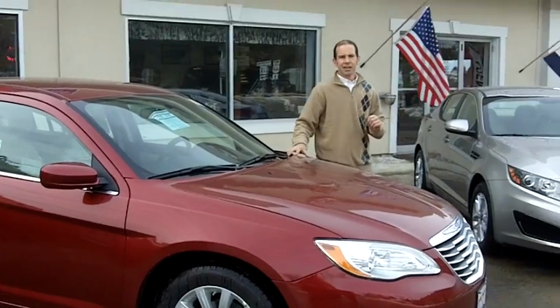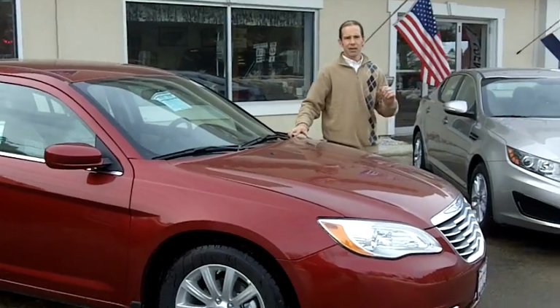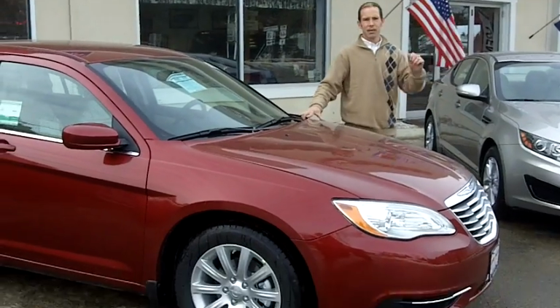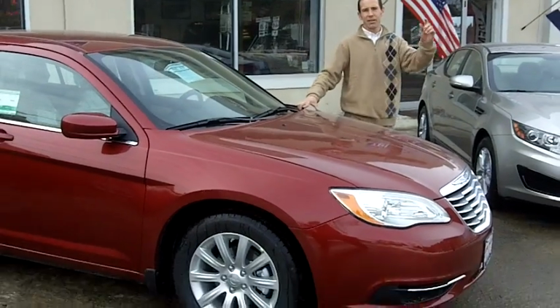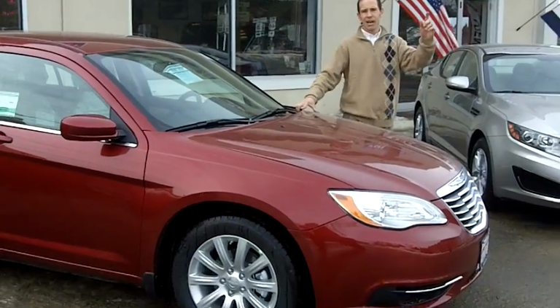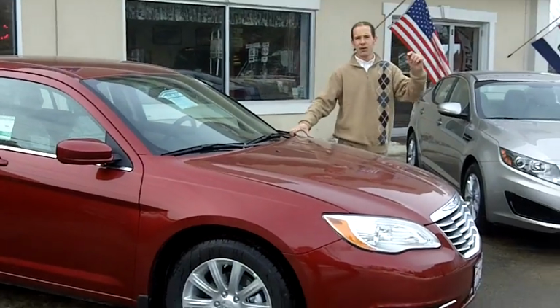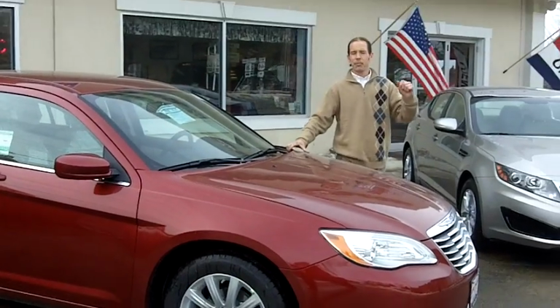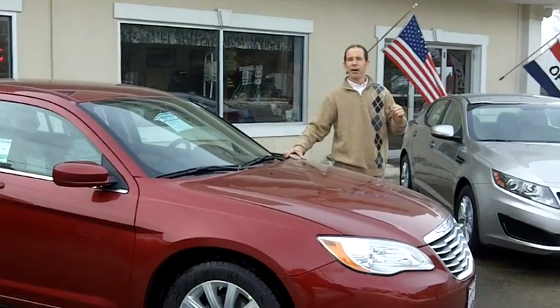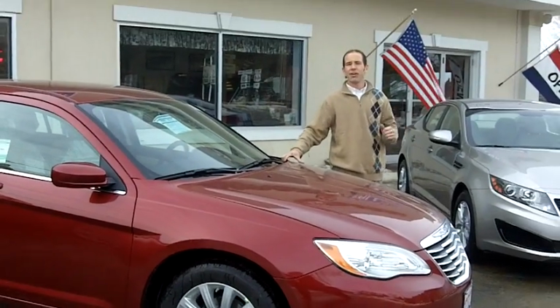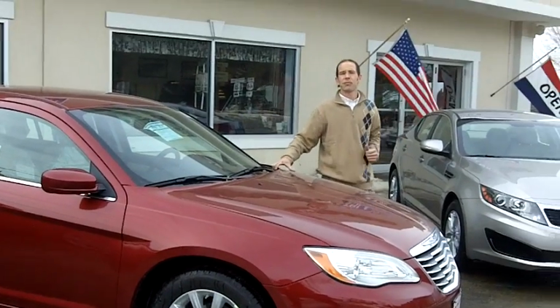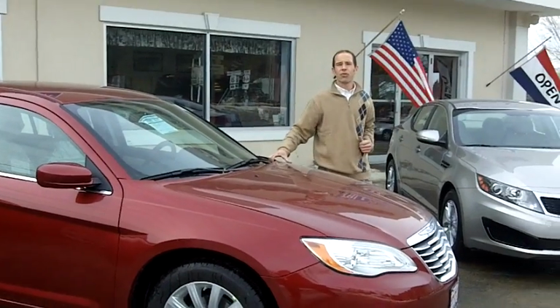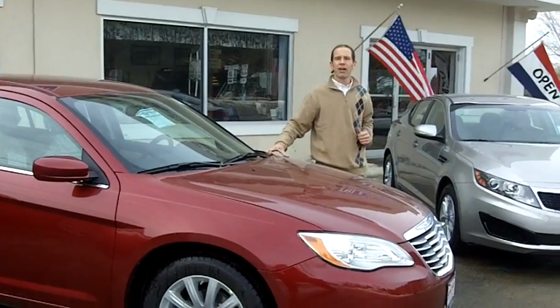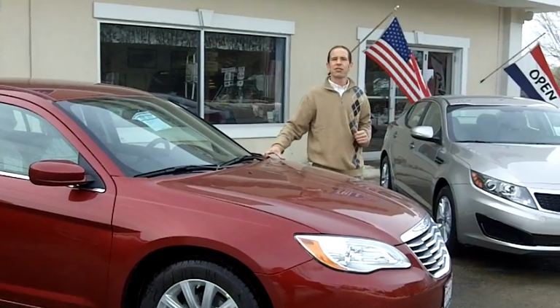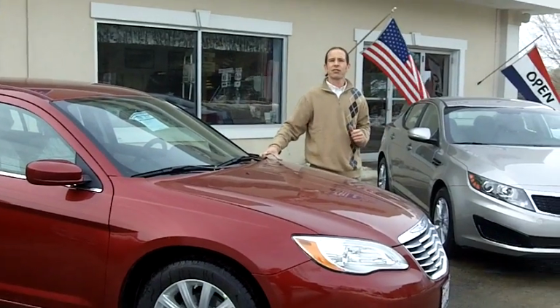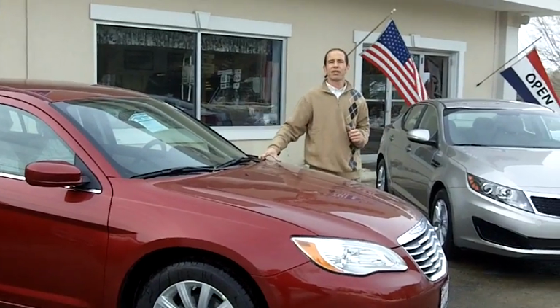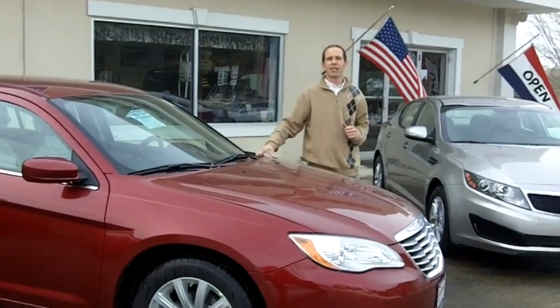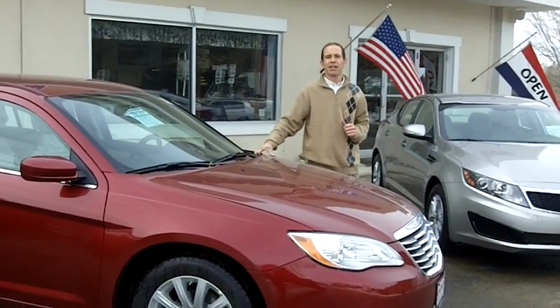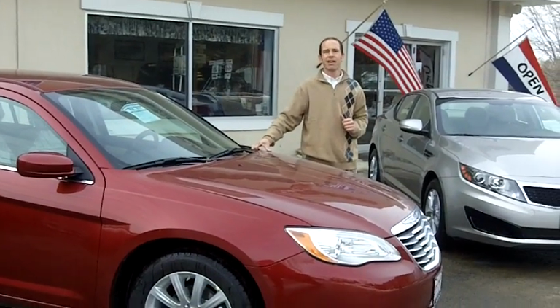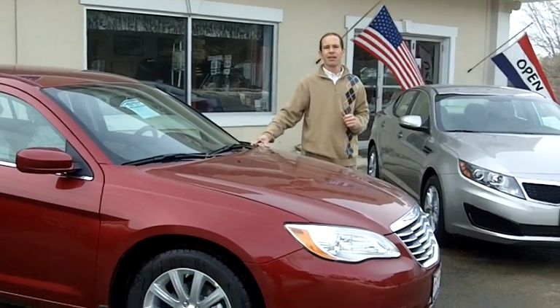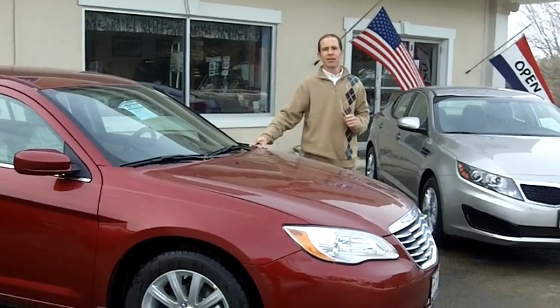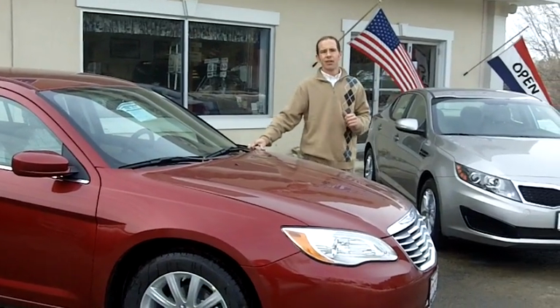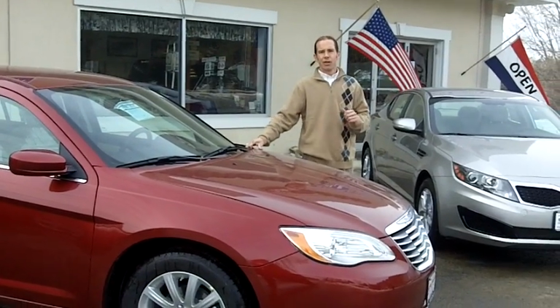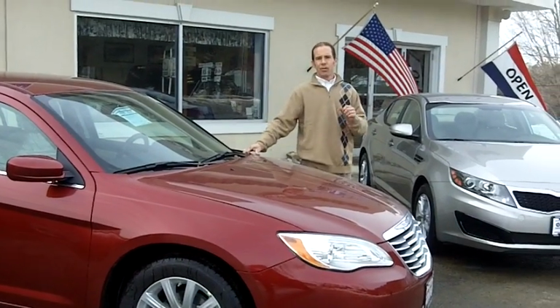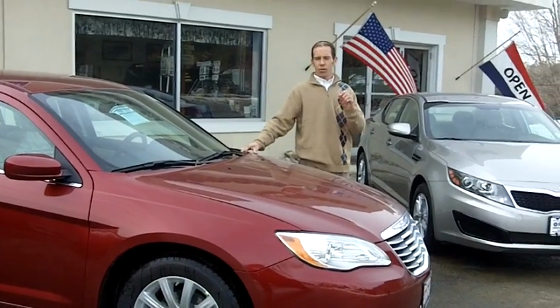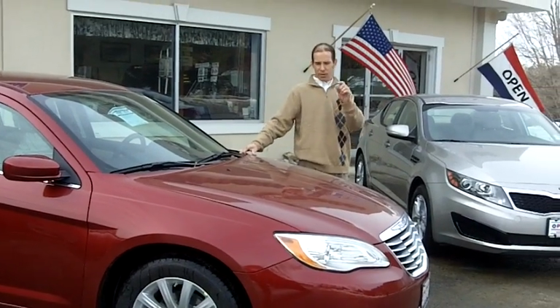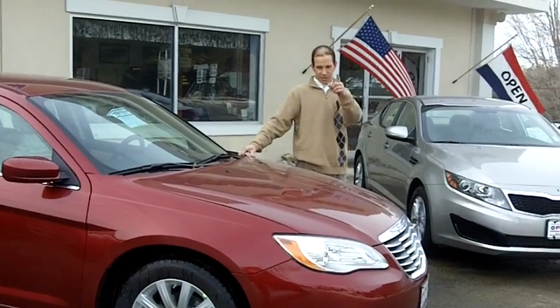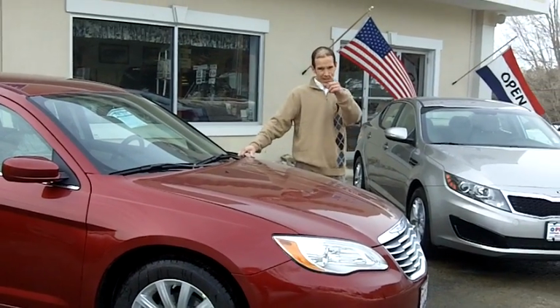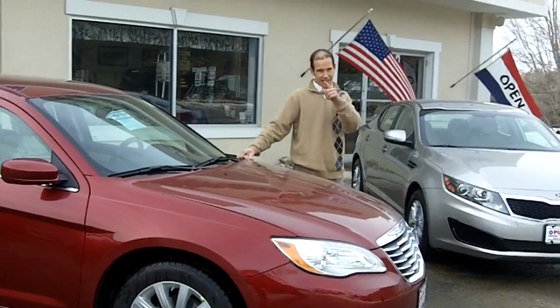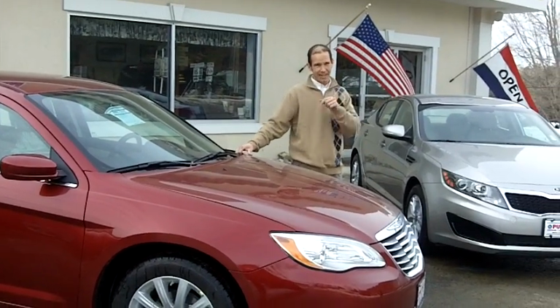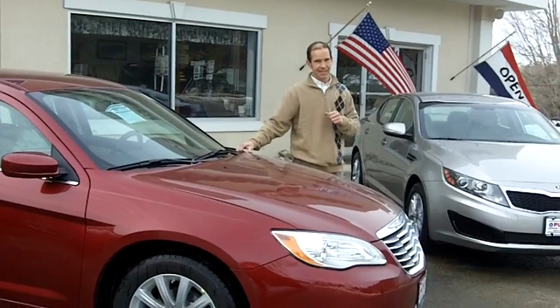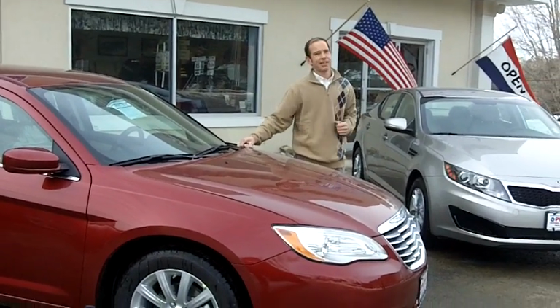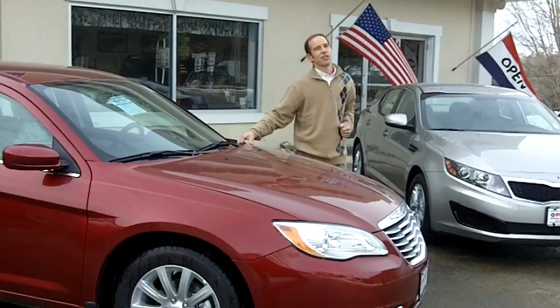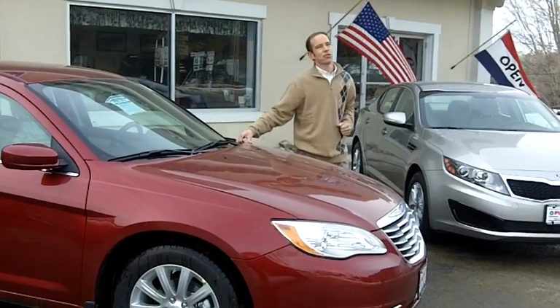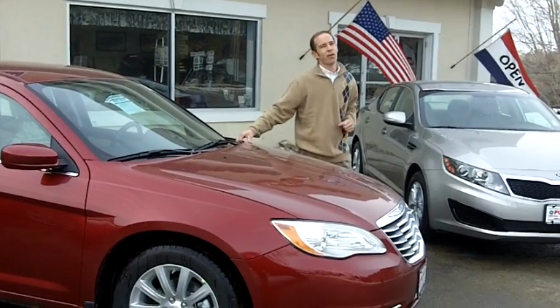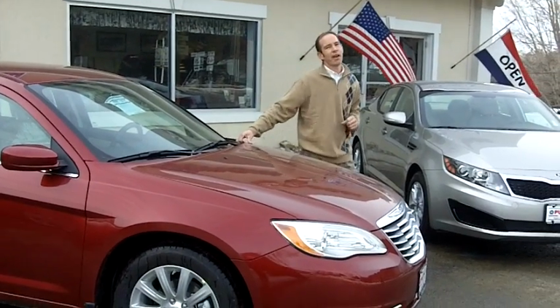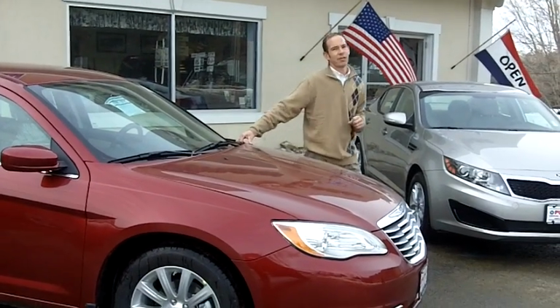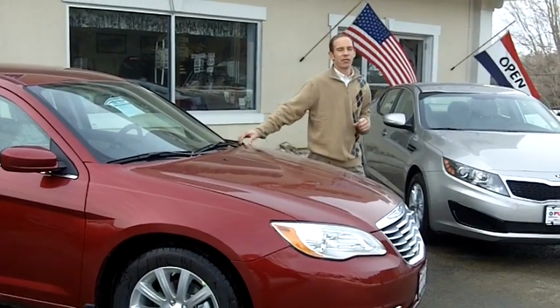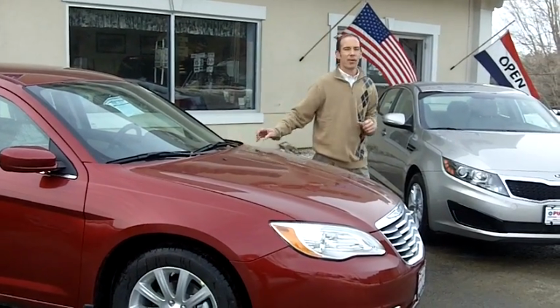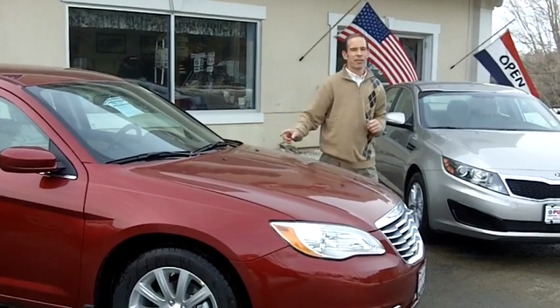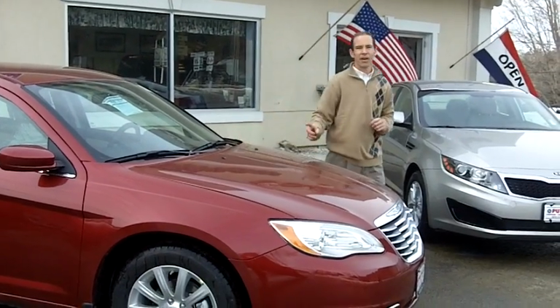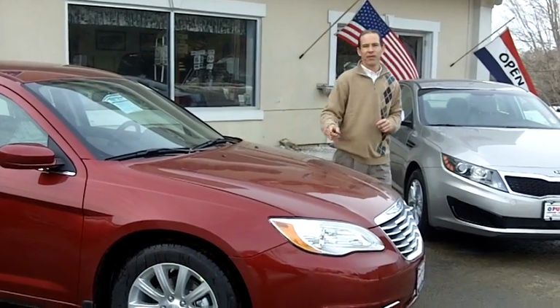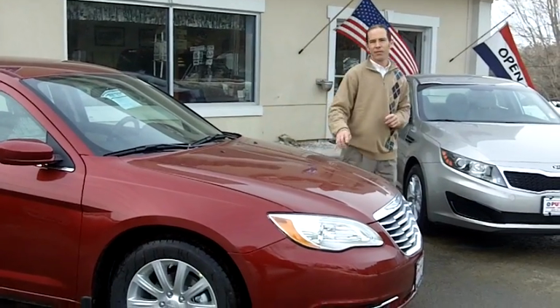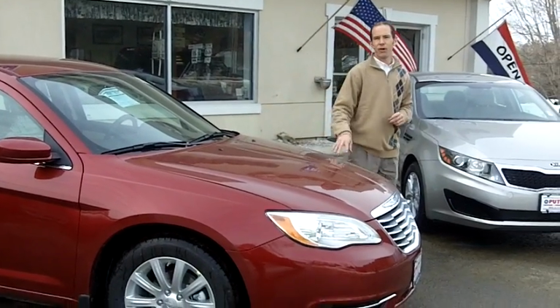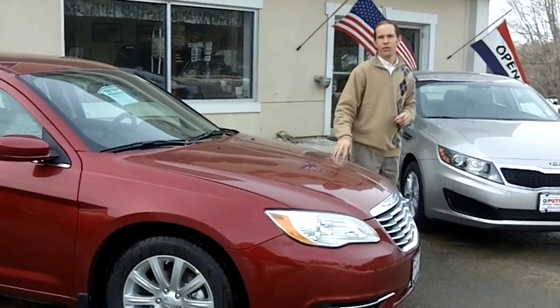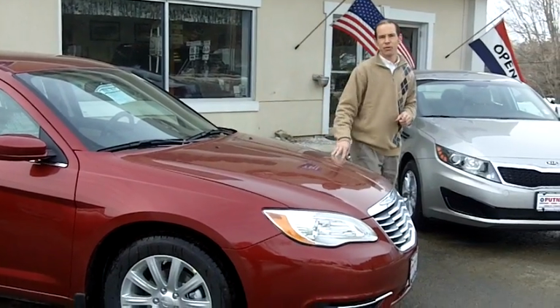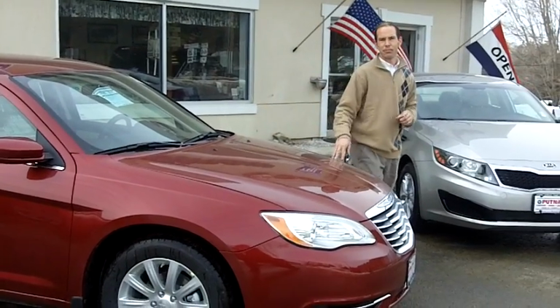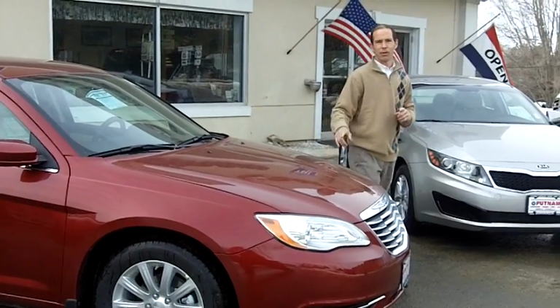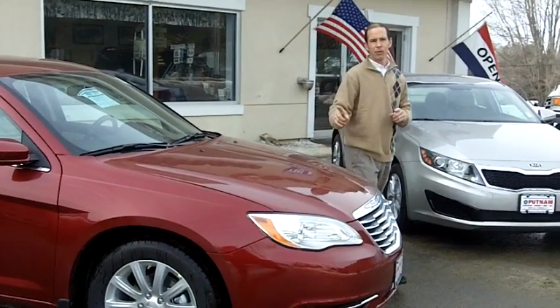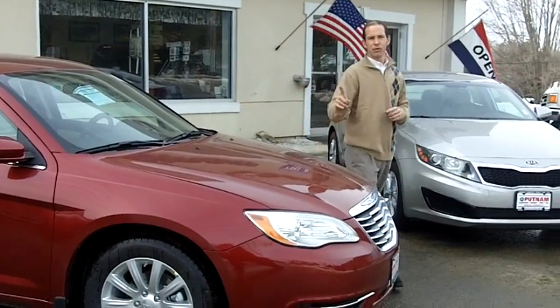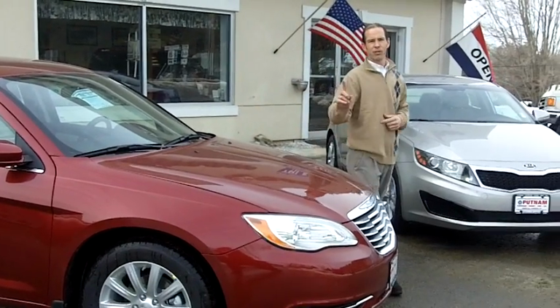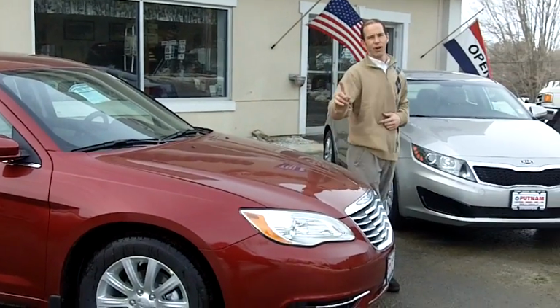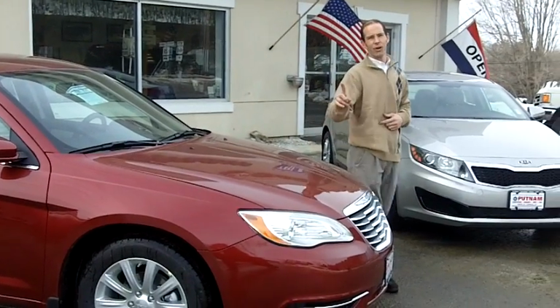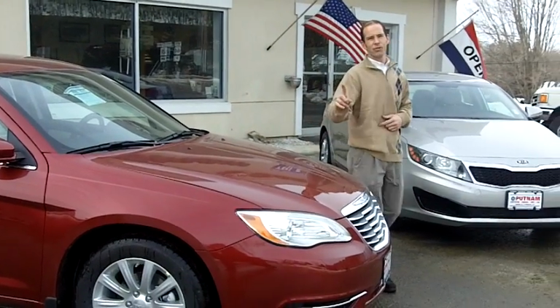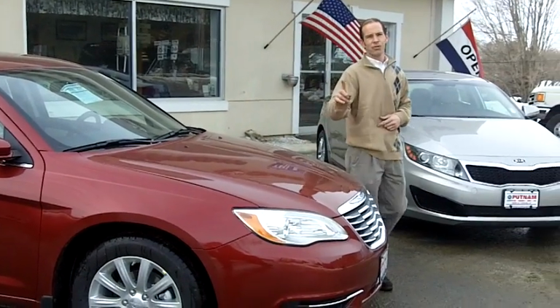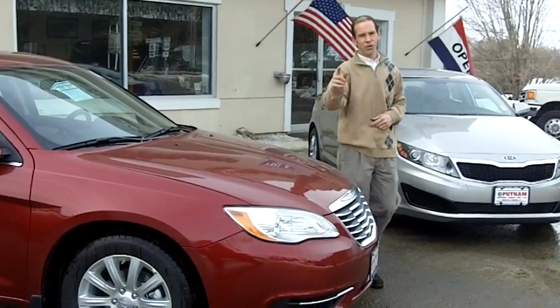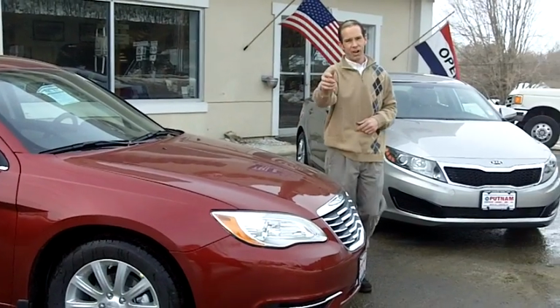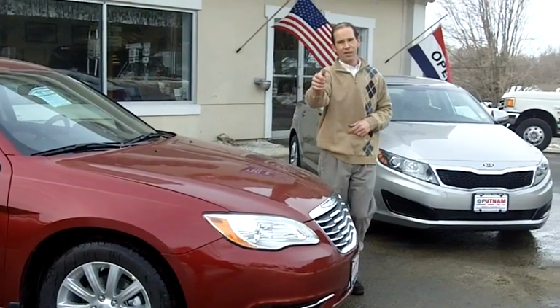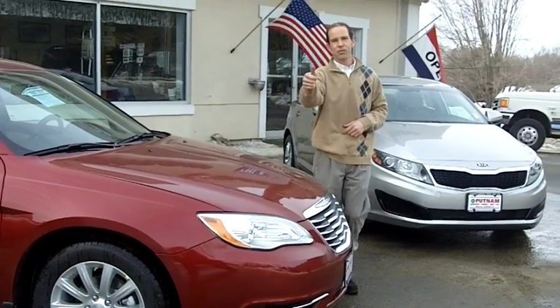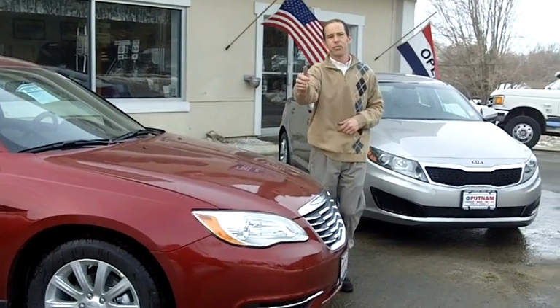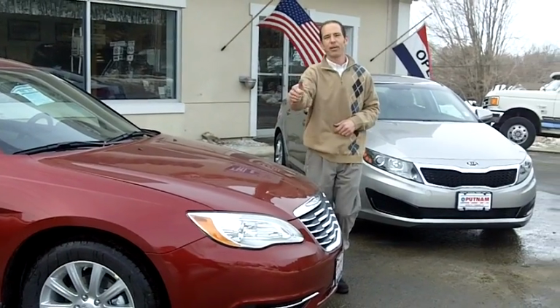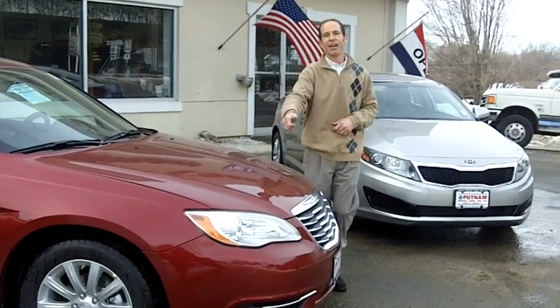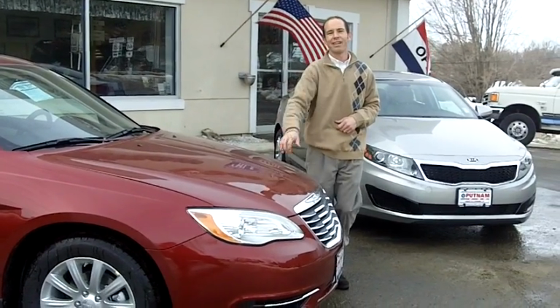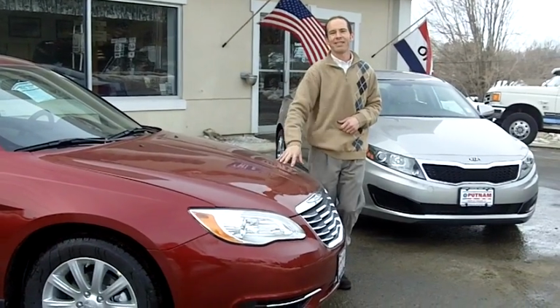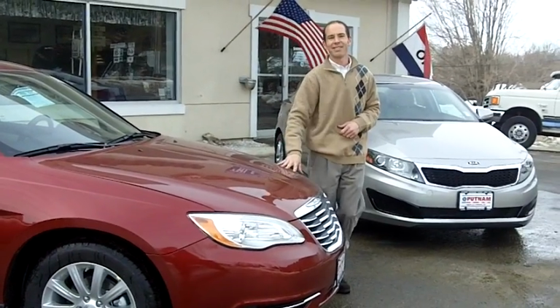Come on down to Putnam Chrysler and Kia. We take anything in trade. Remember that, folks — boats, goats, trains, or planes.